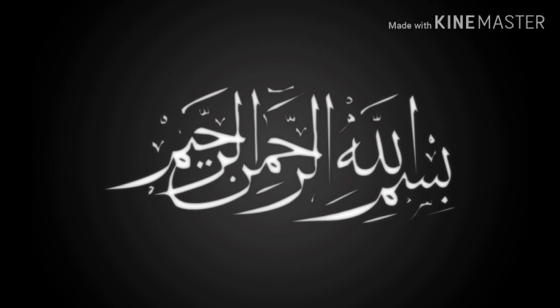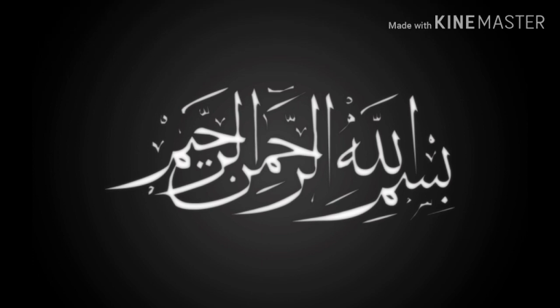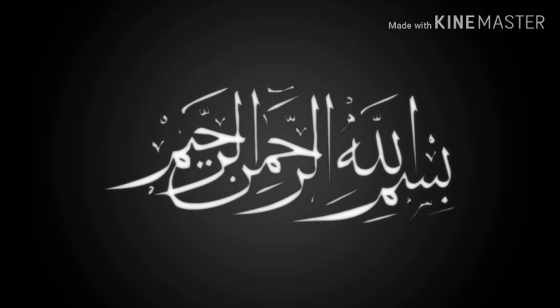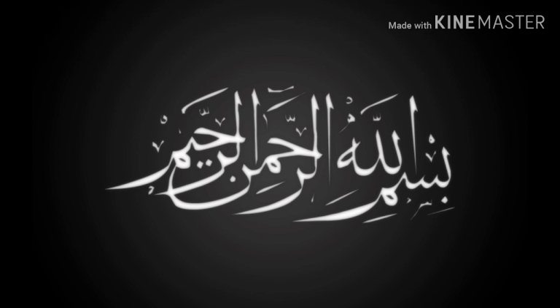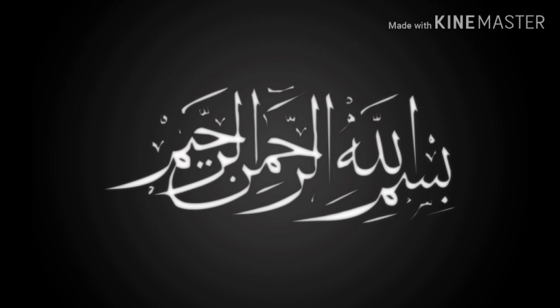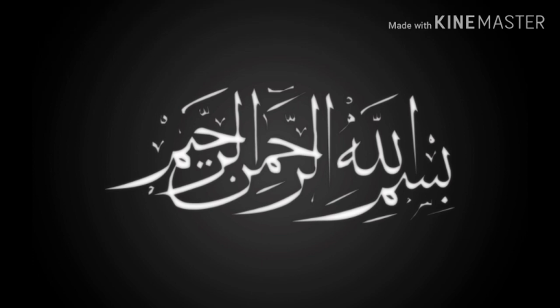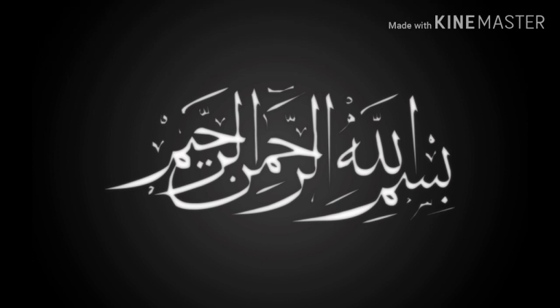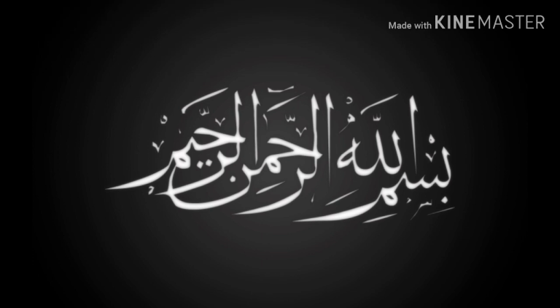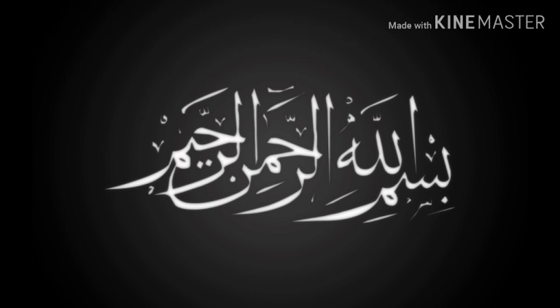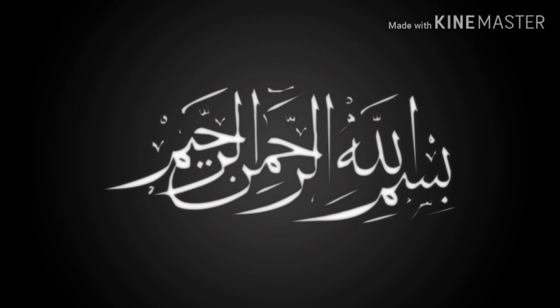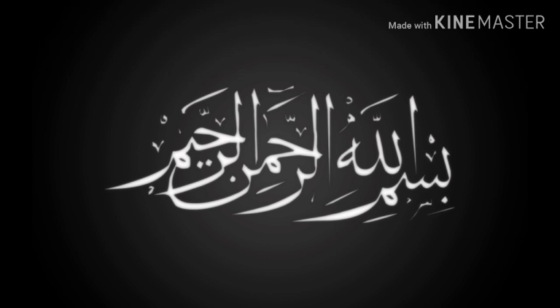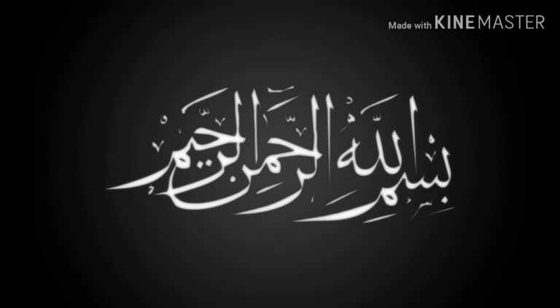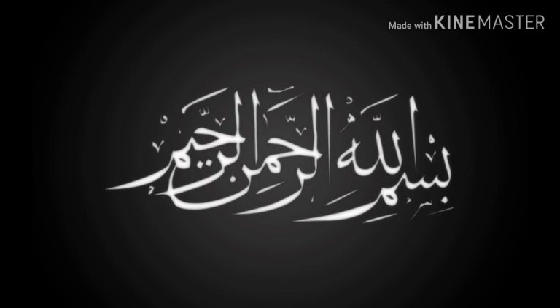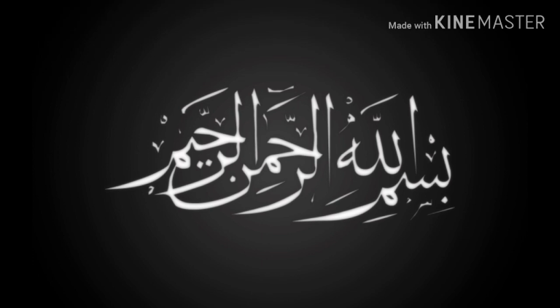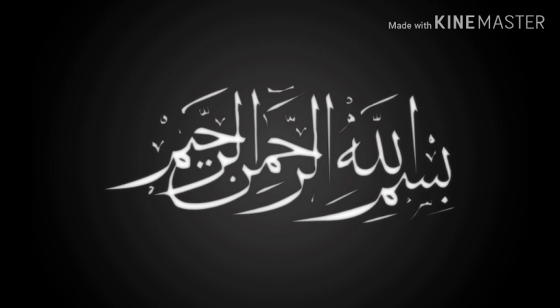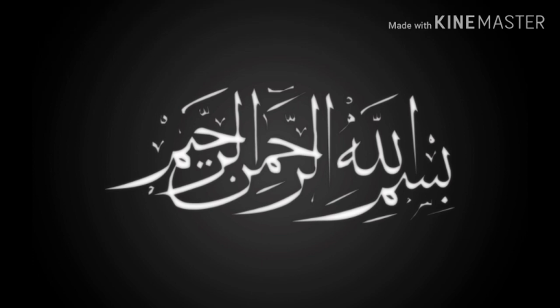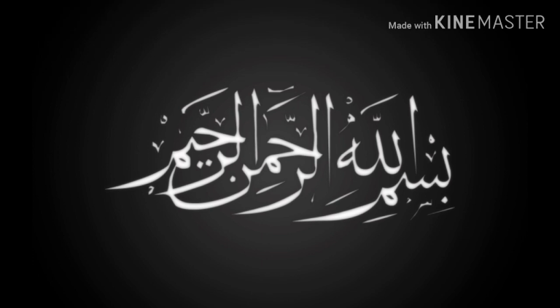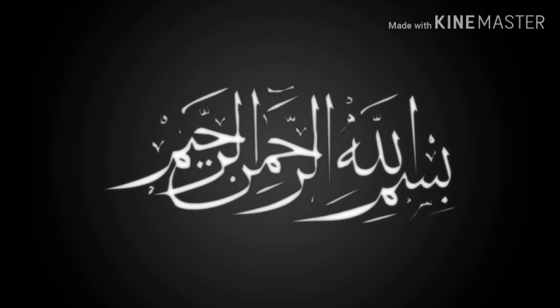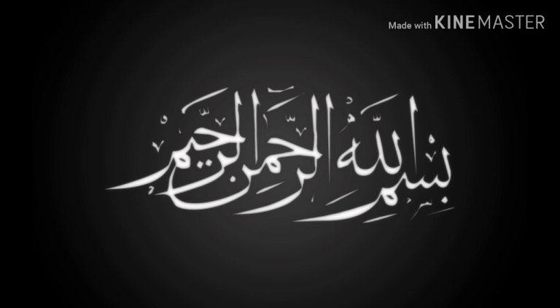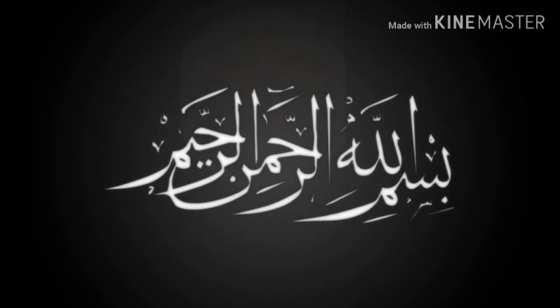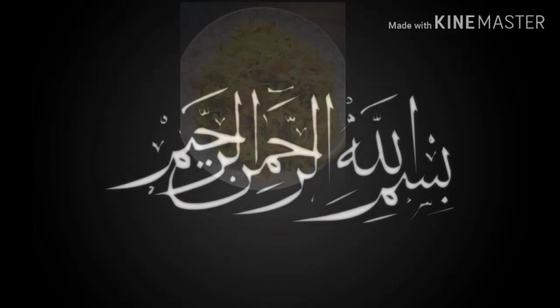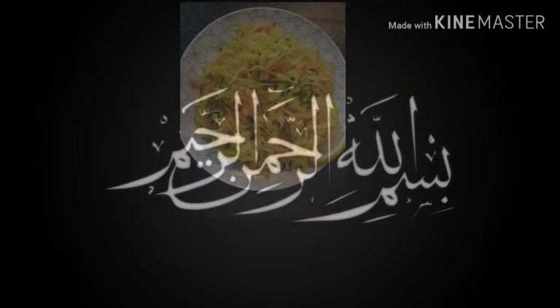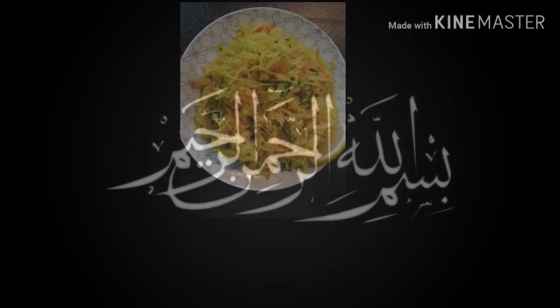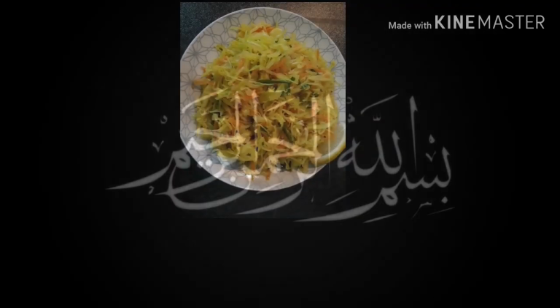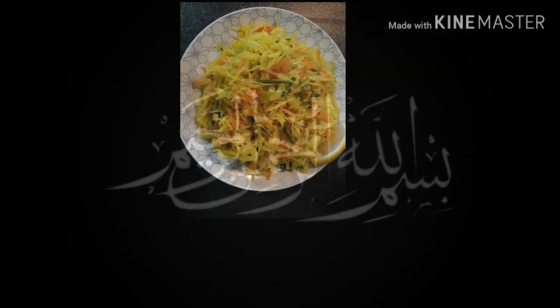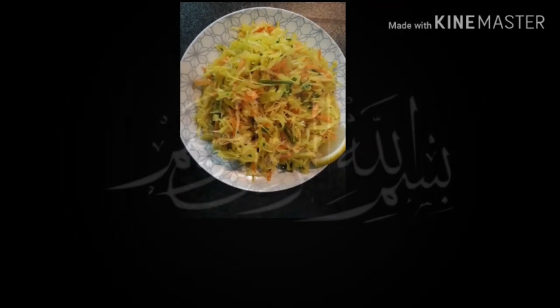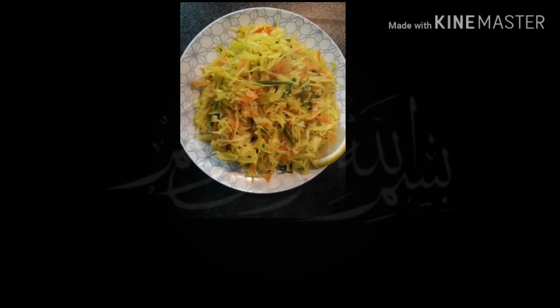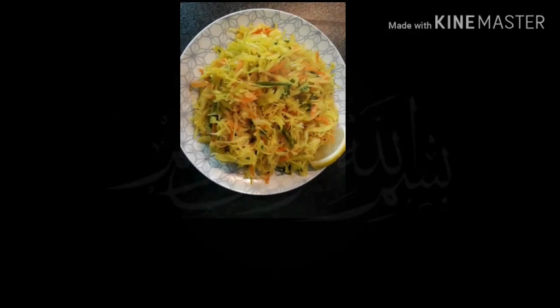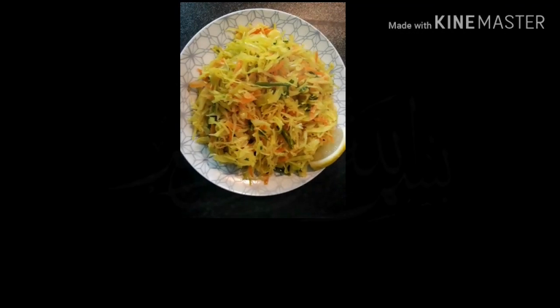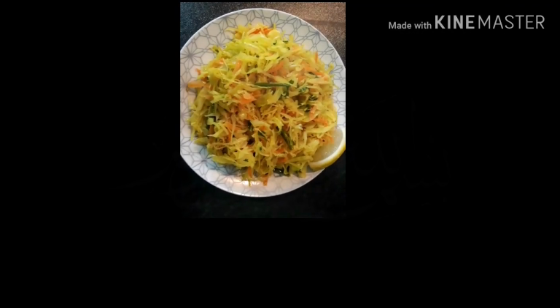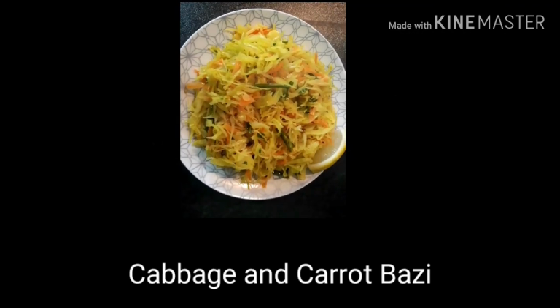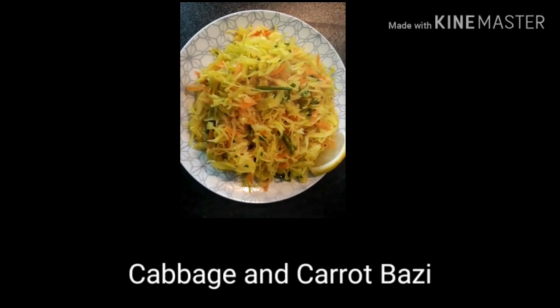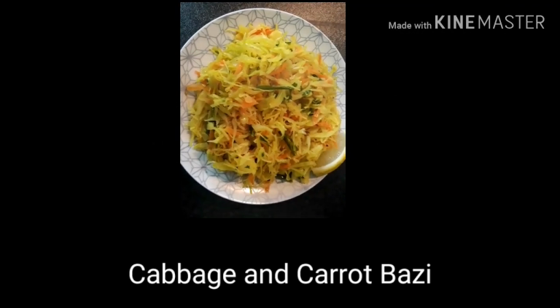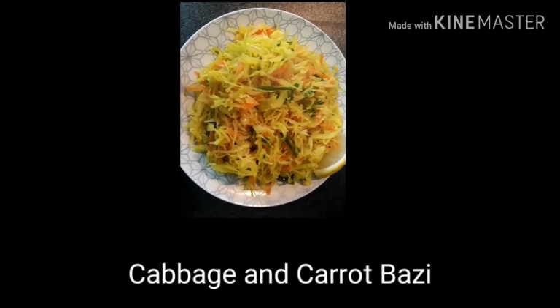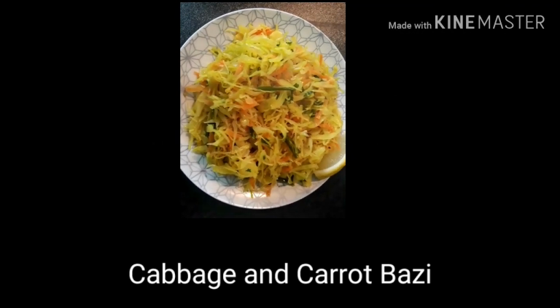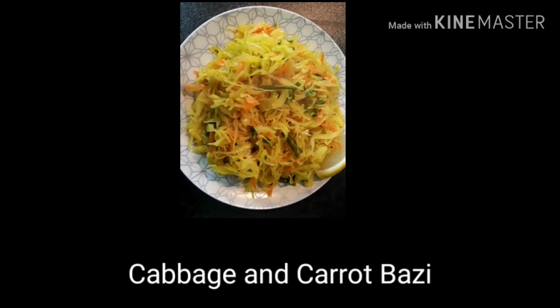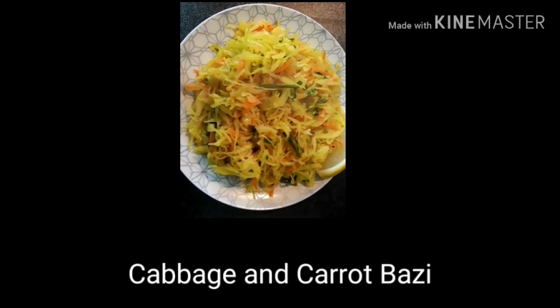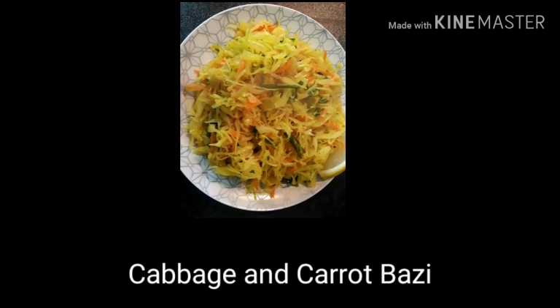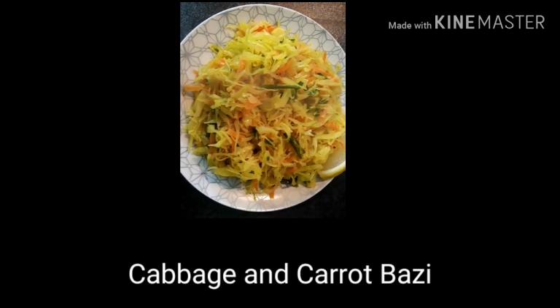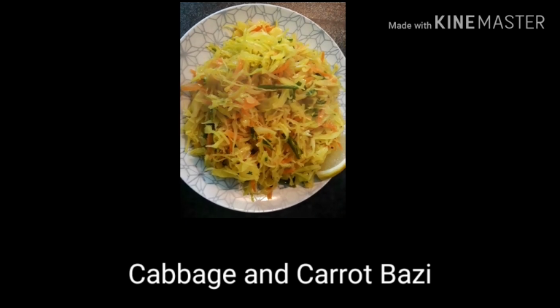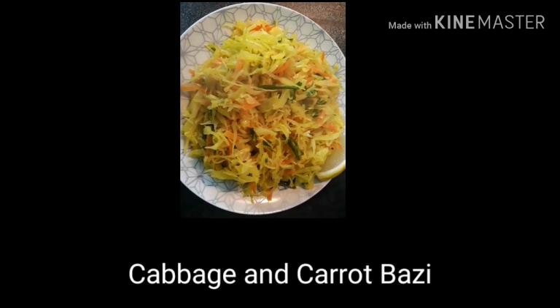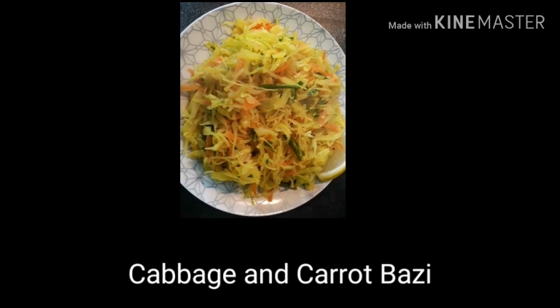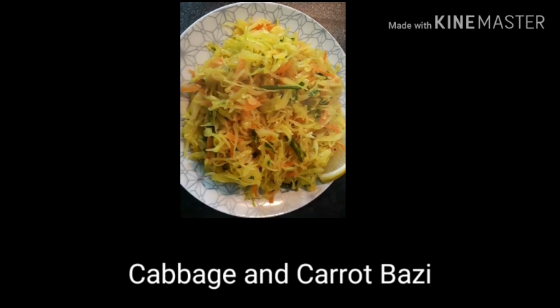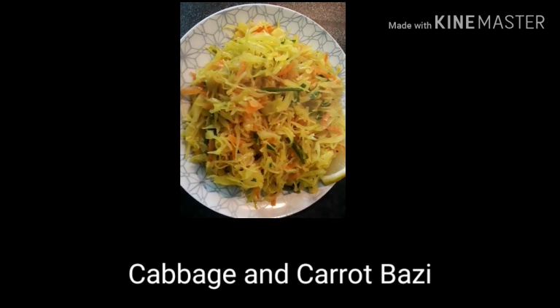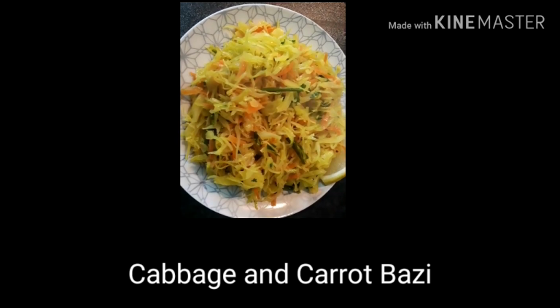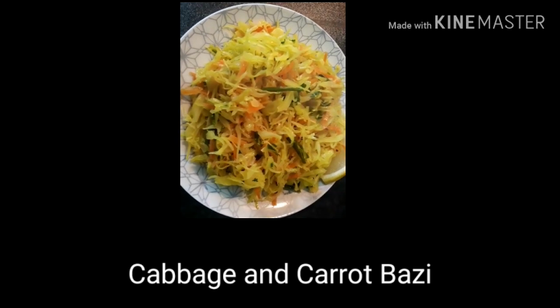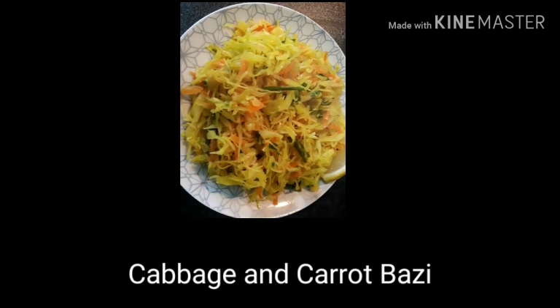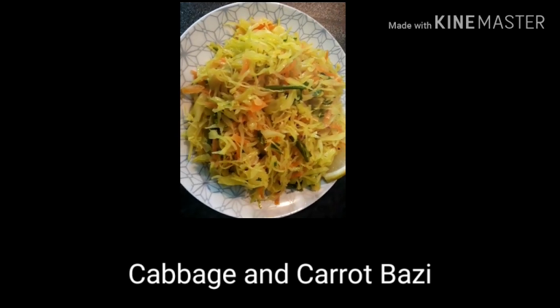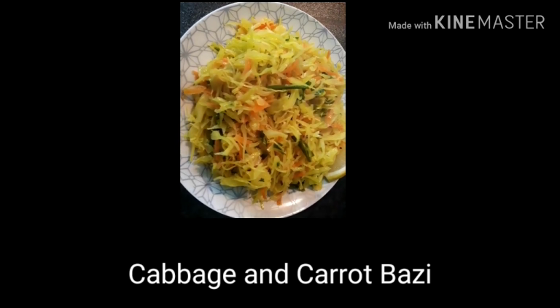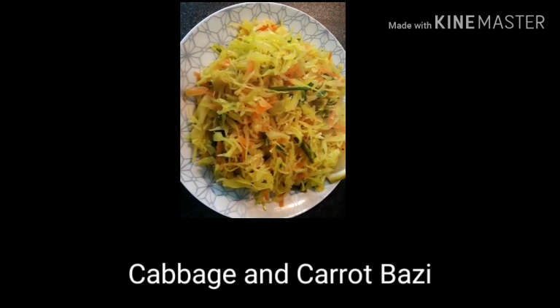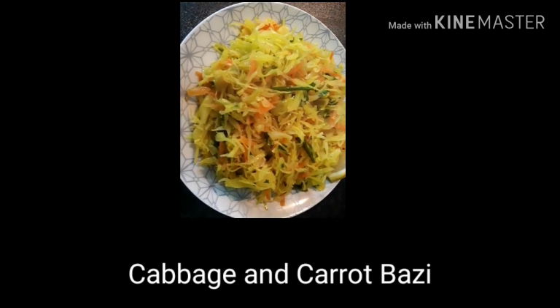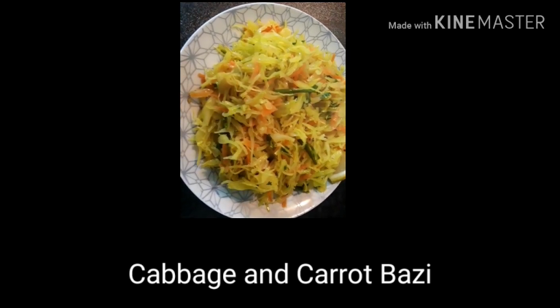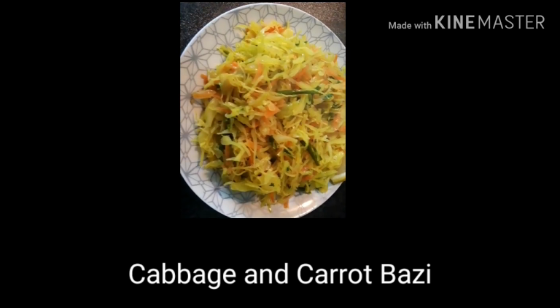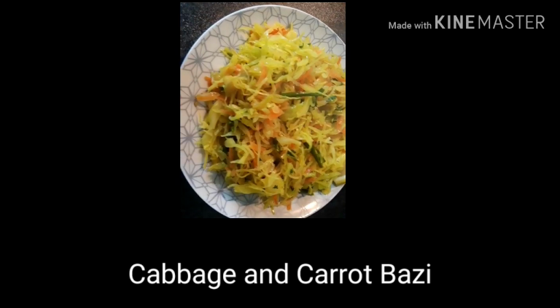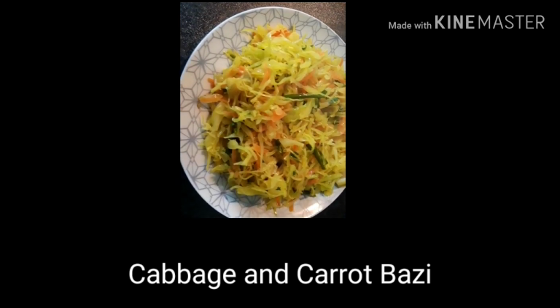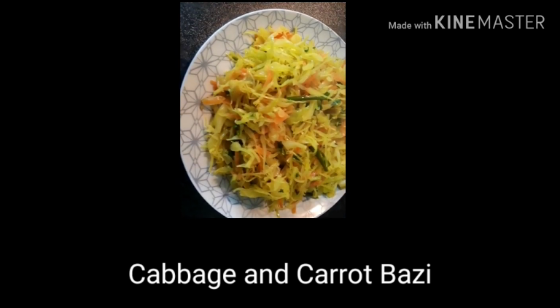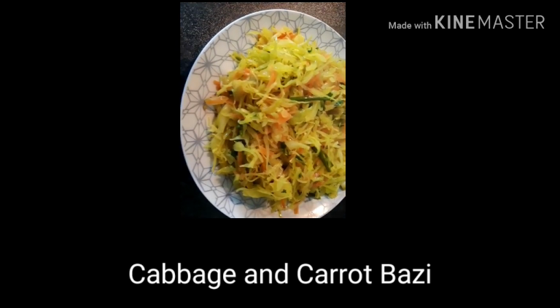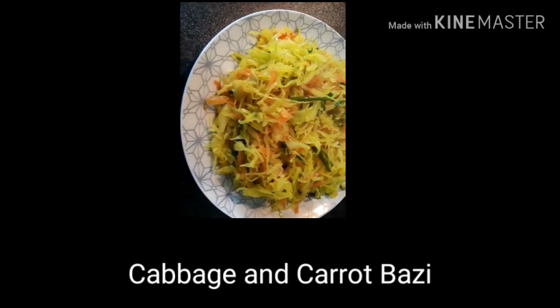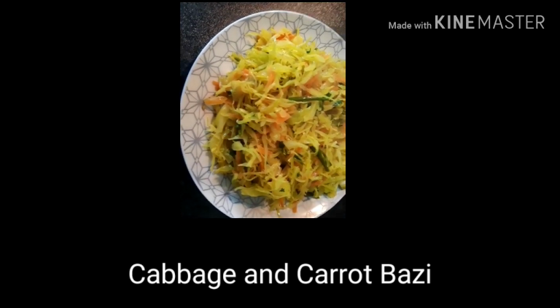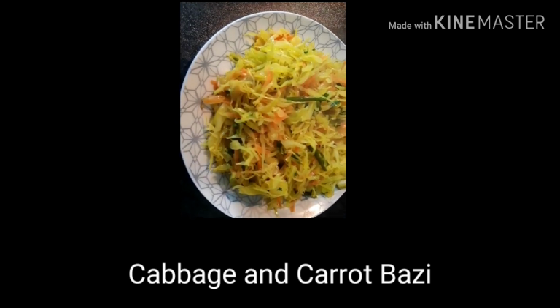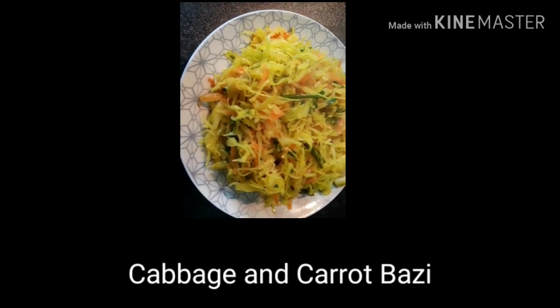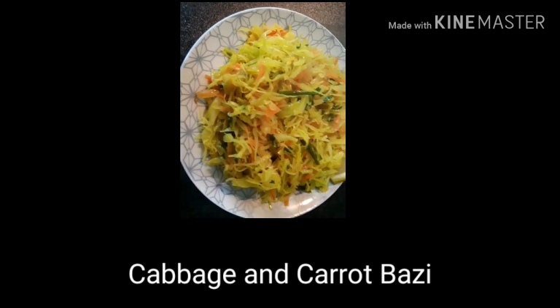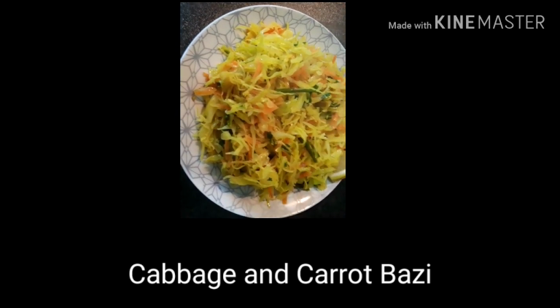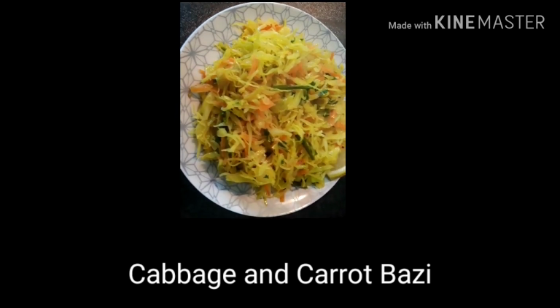Hello everyone, welcome to the channel. Here is a simple recipe for cabbage.